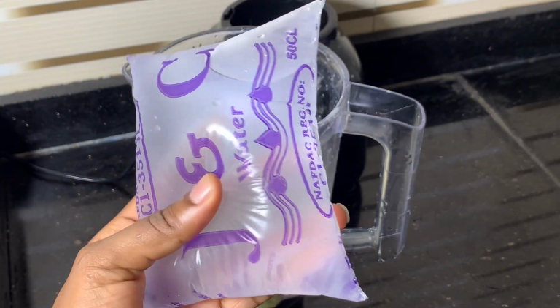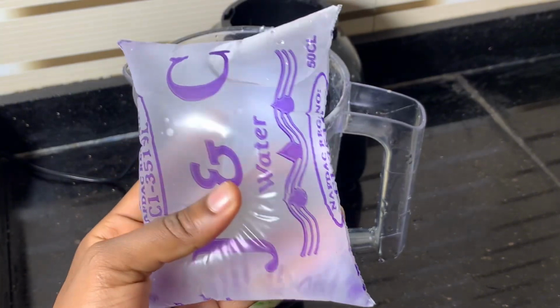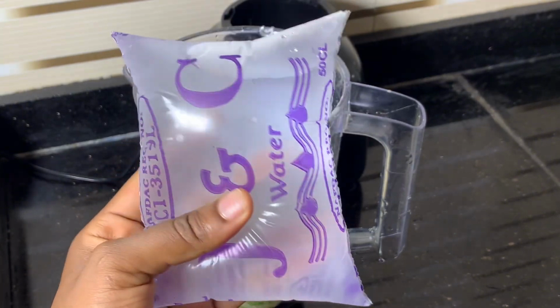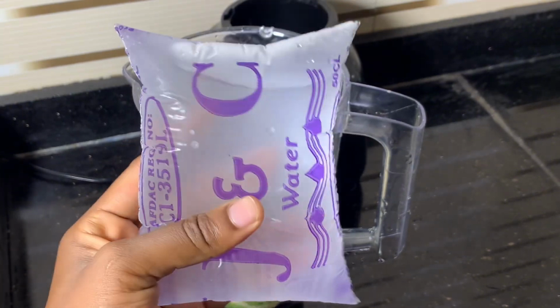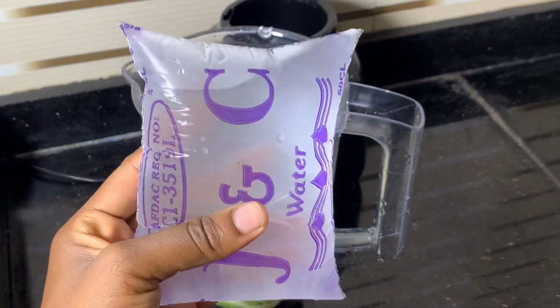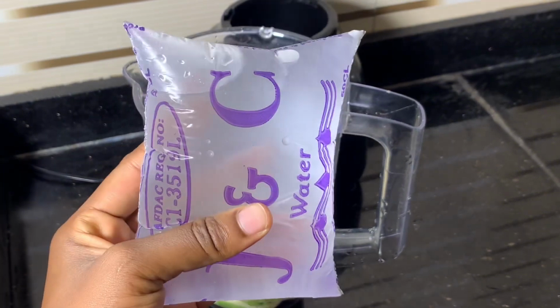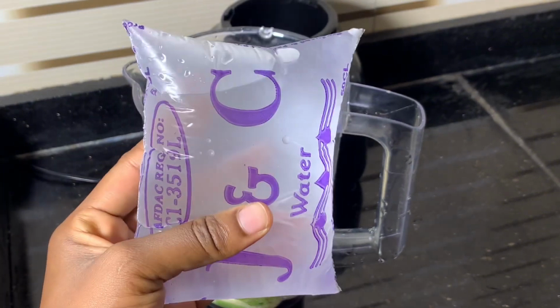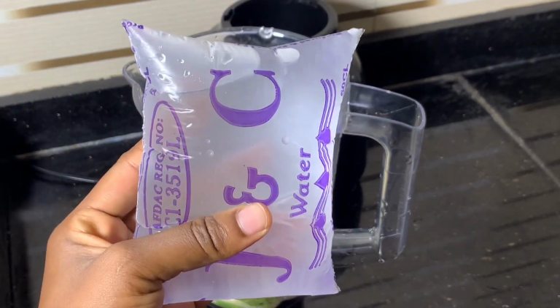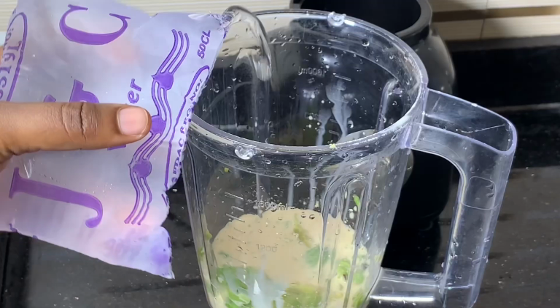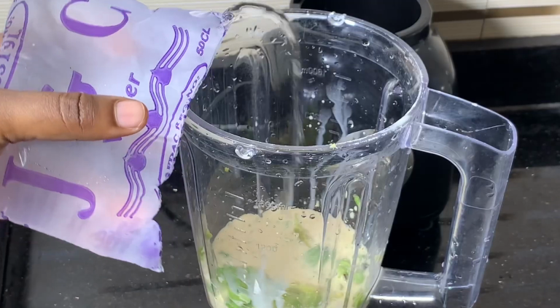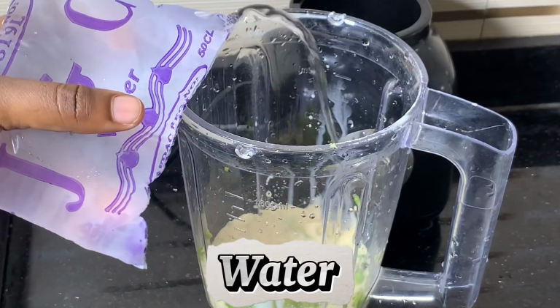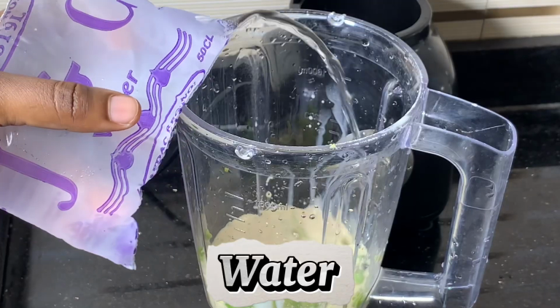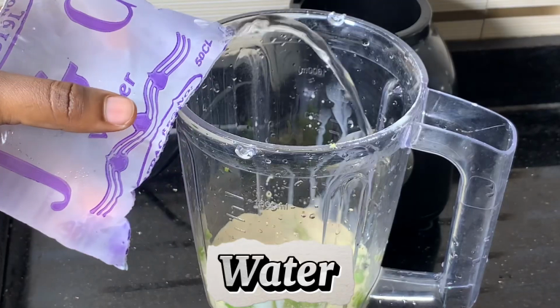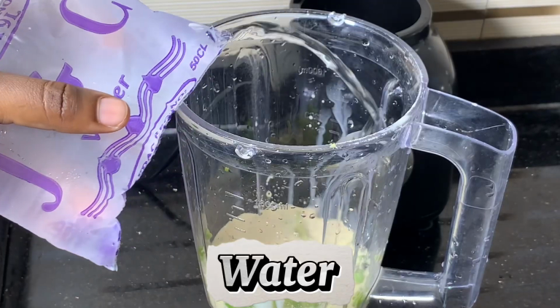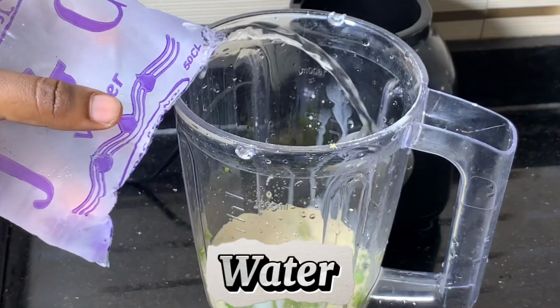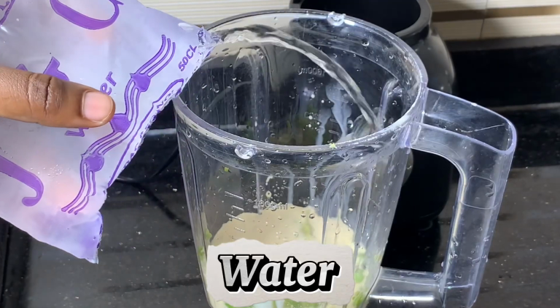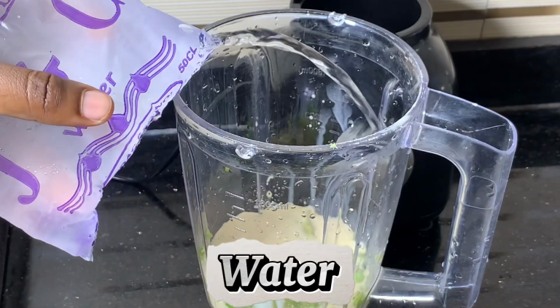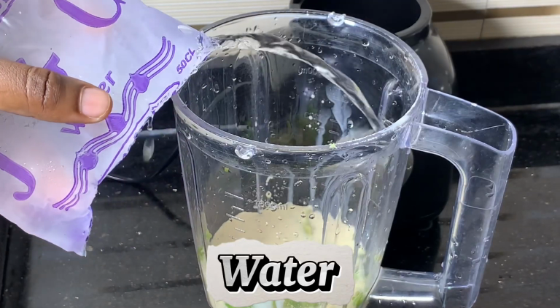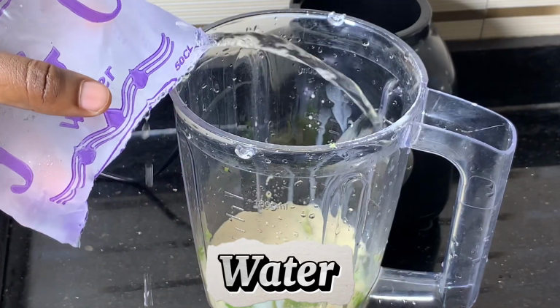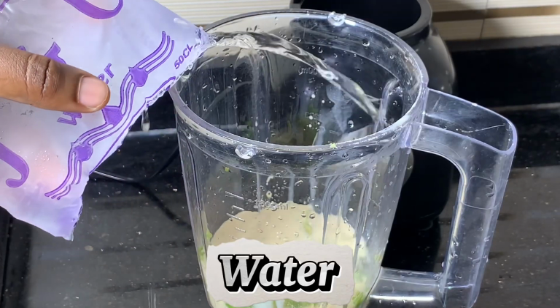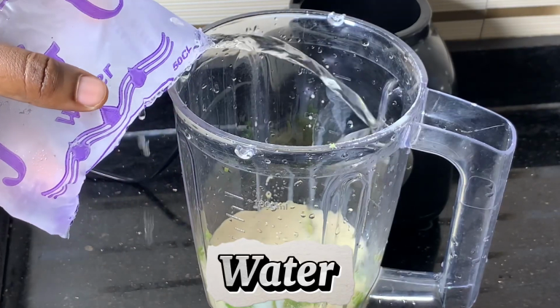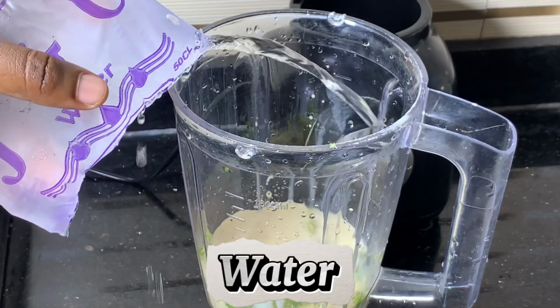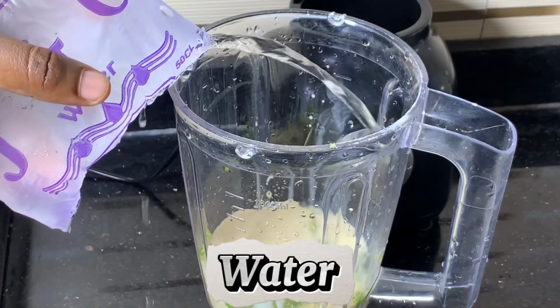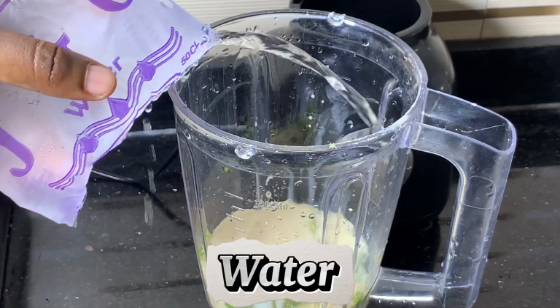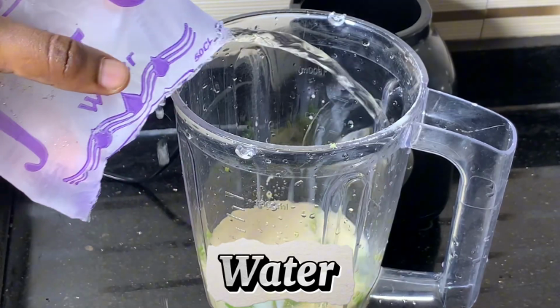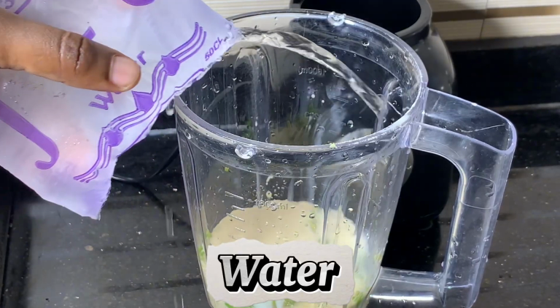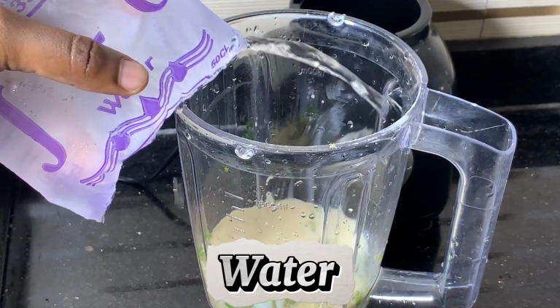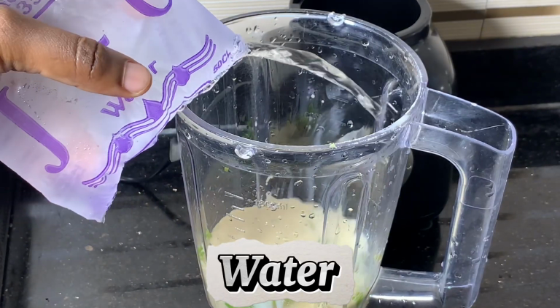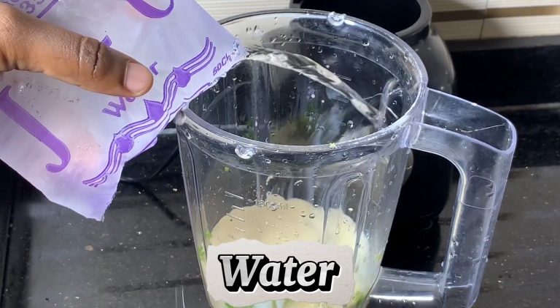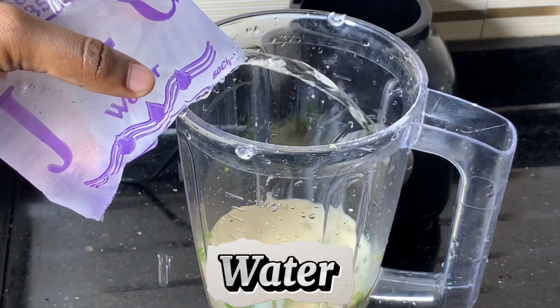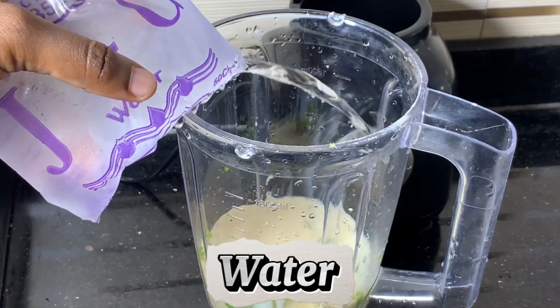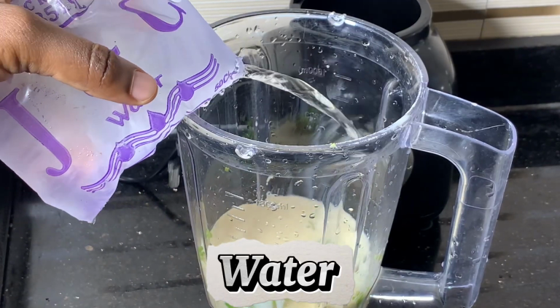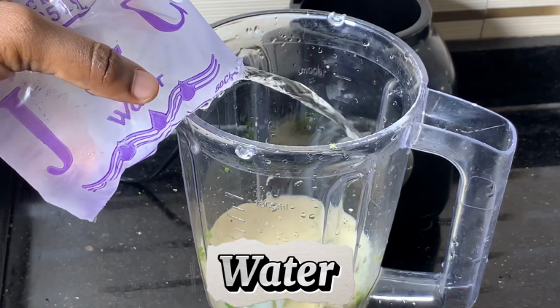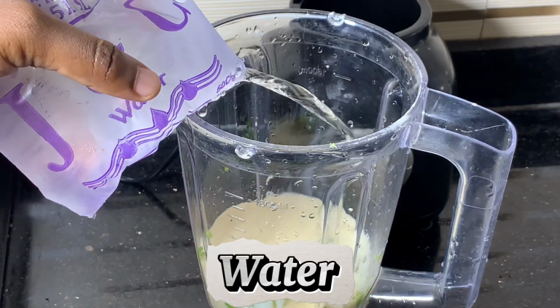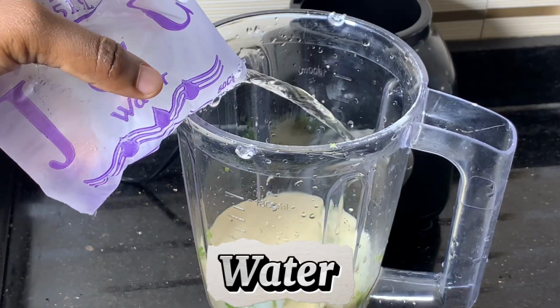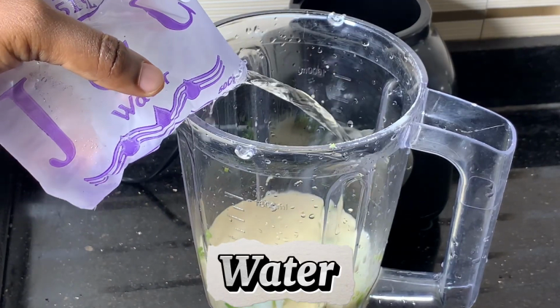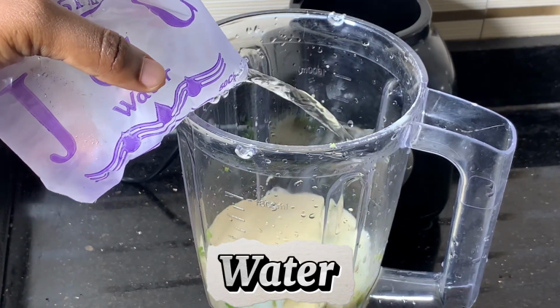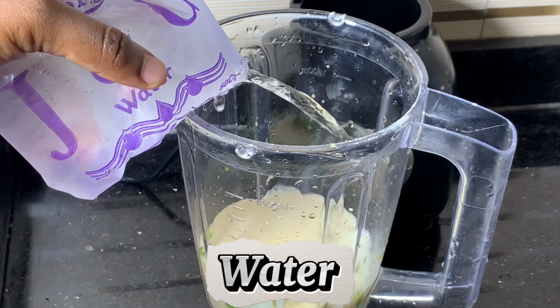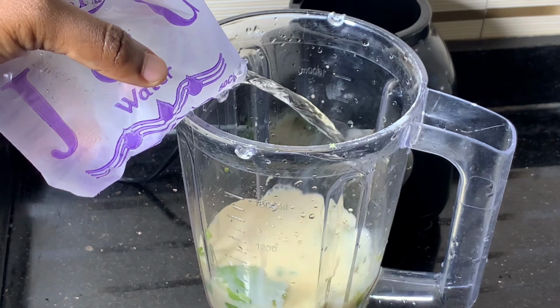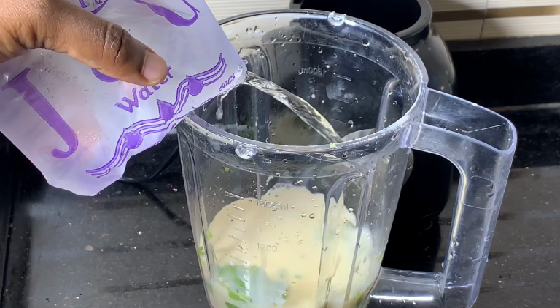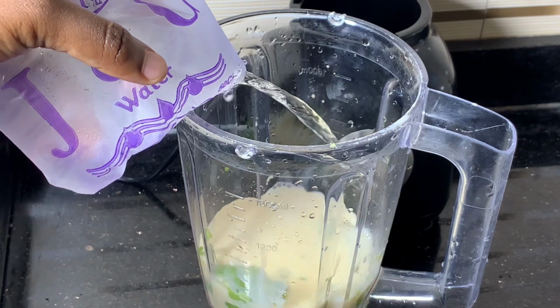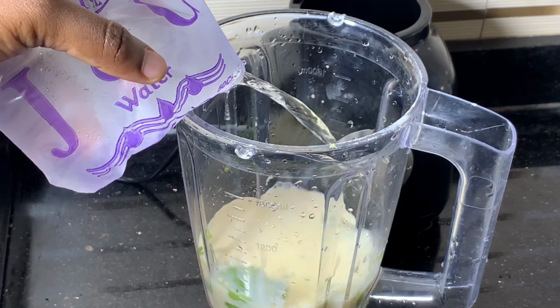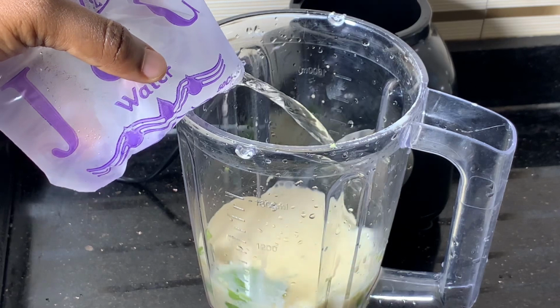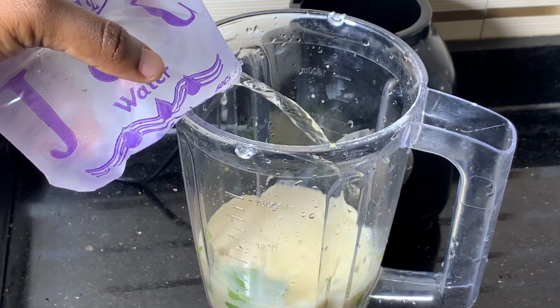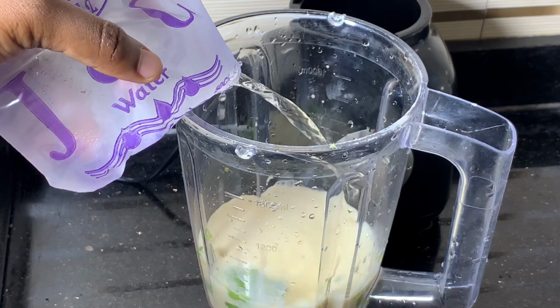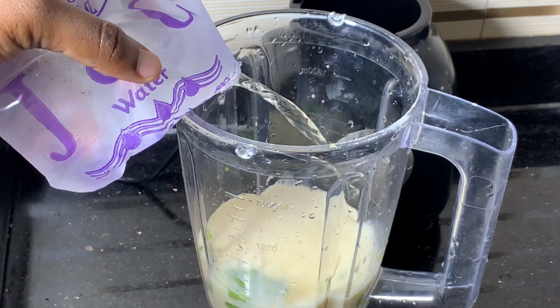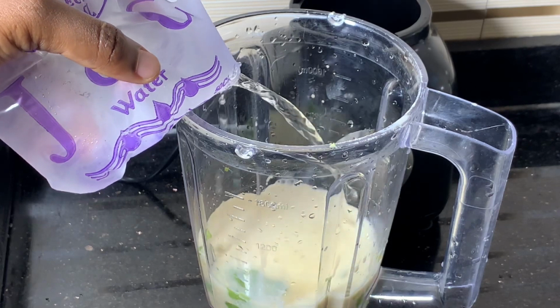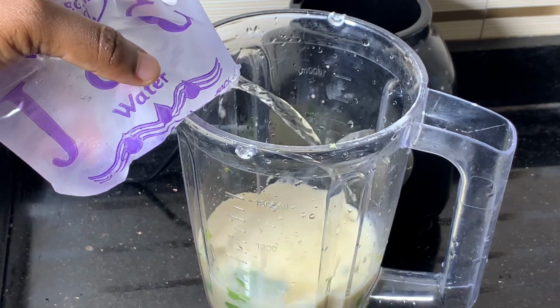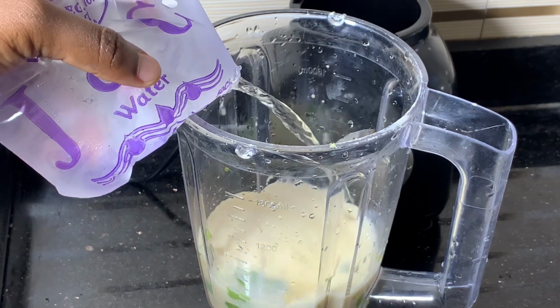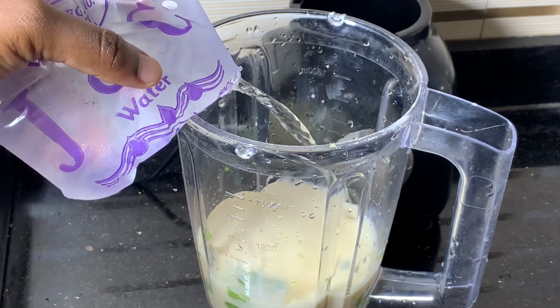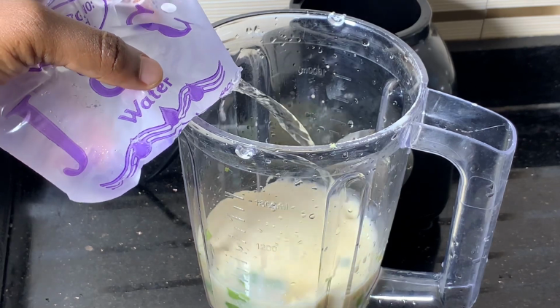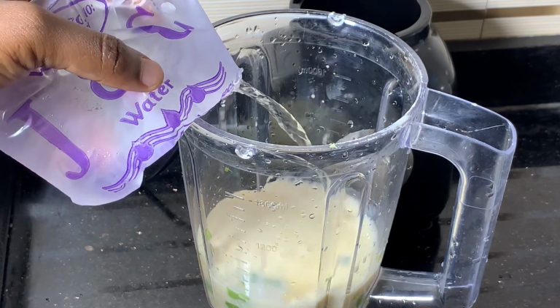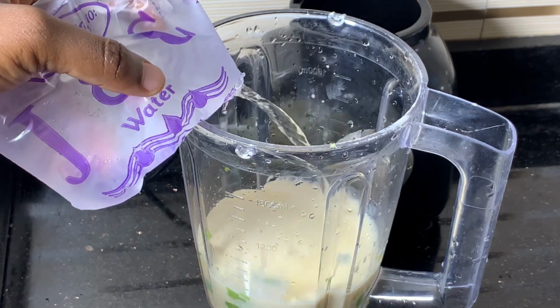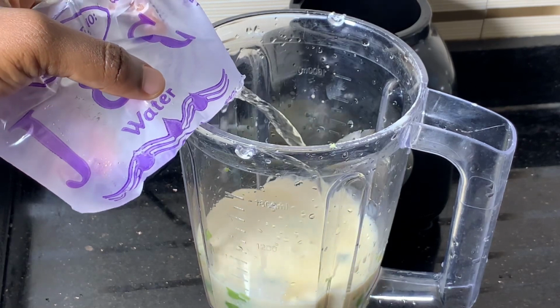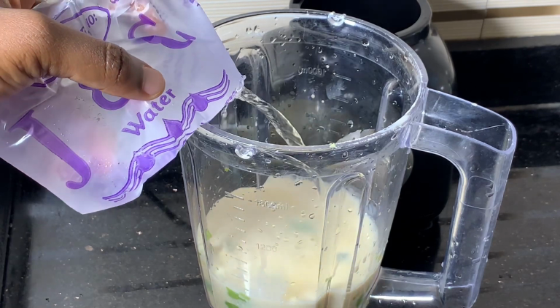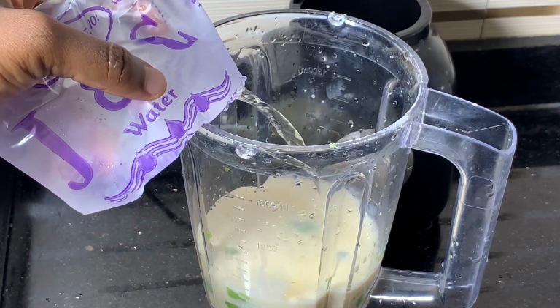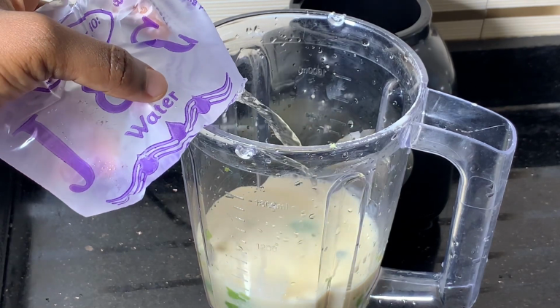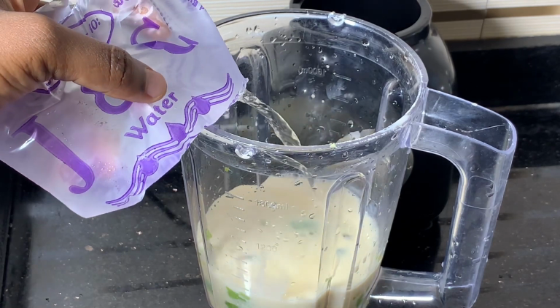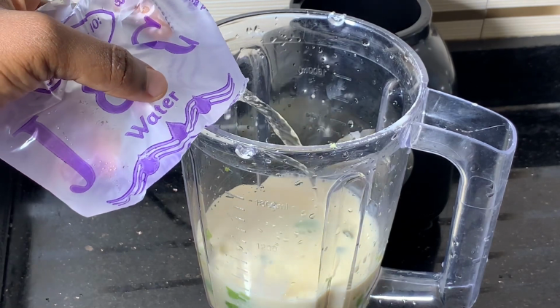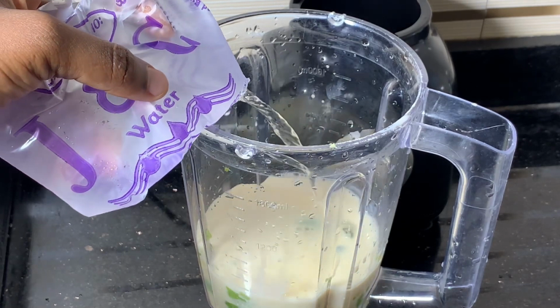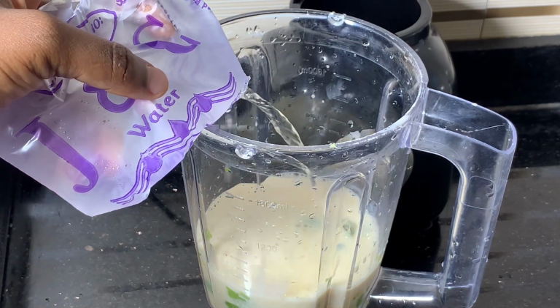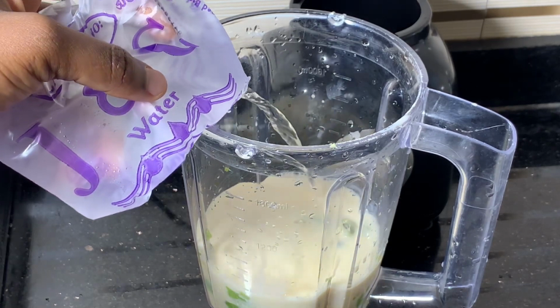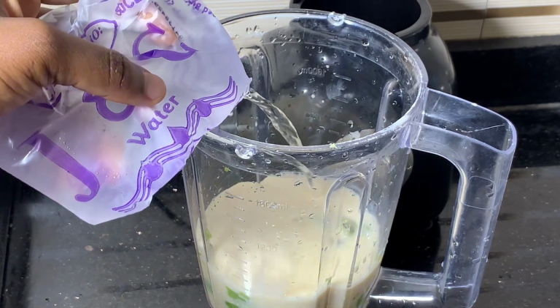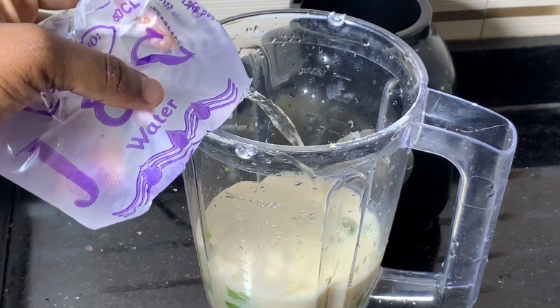Then you can add some water. If you have ice, you can add your ice and blend. Make sure you blend it properly.